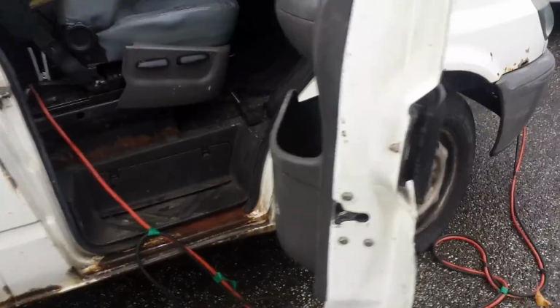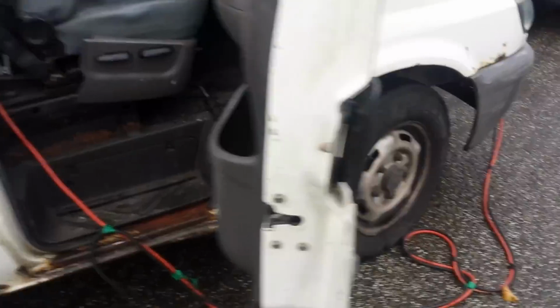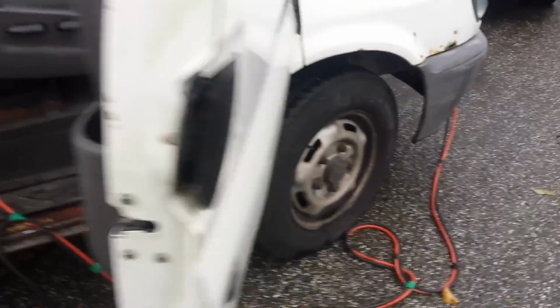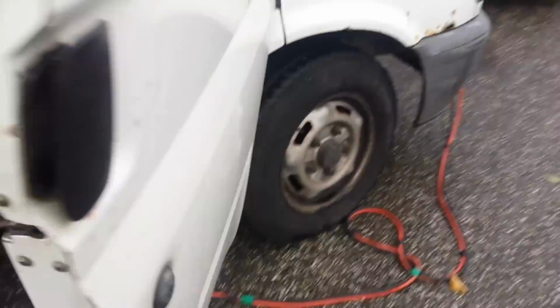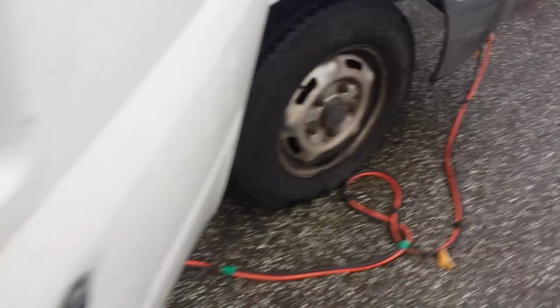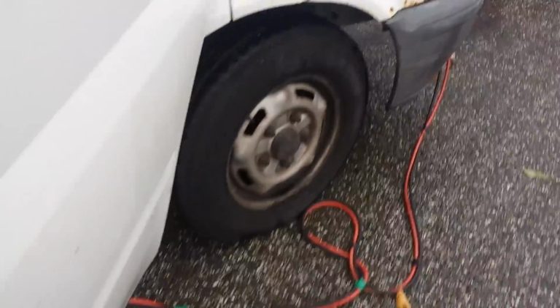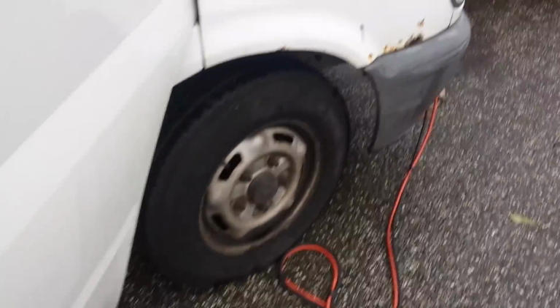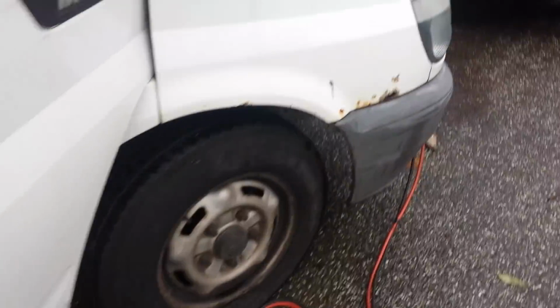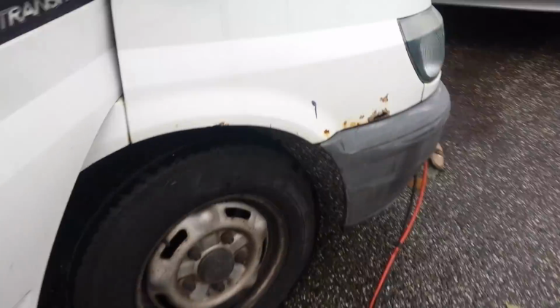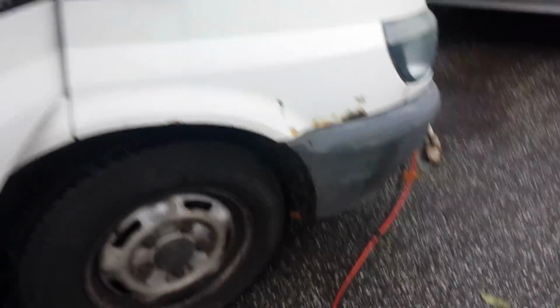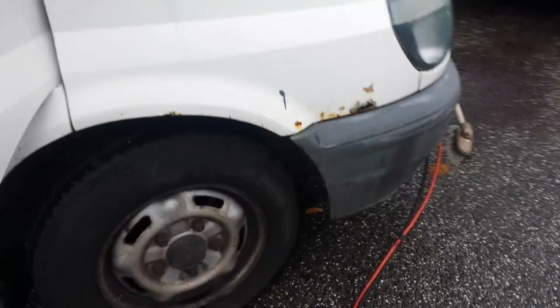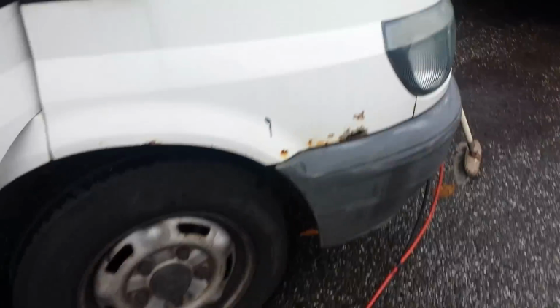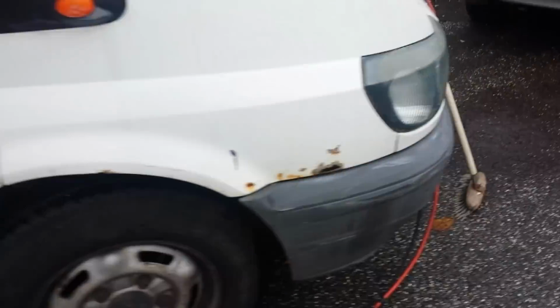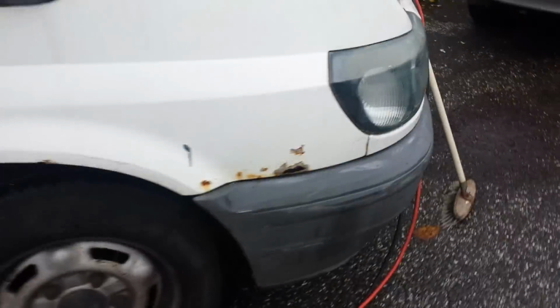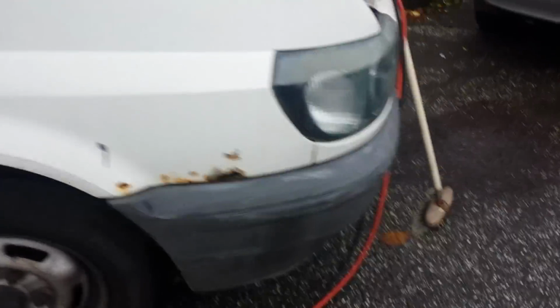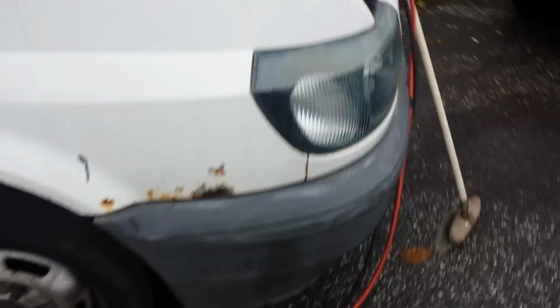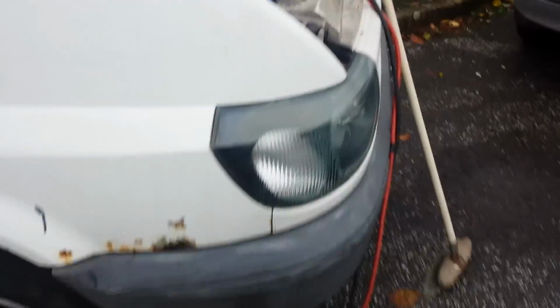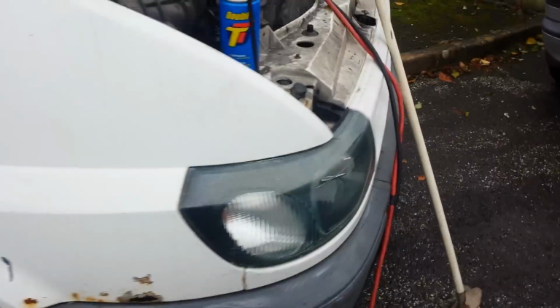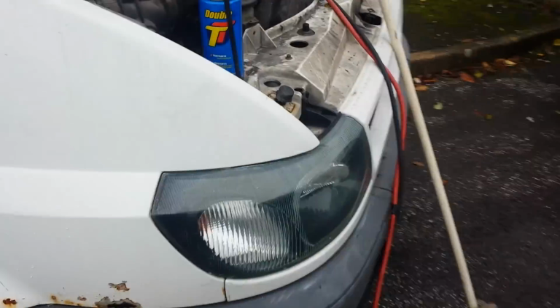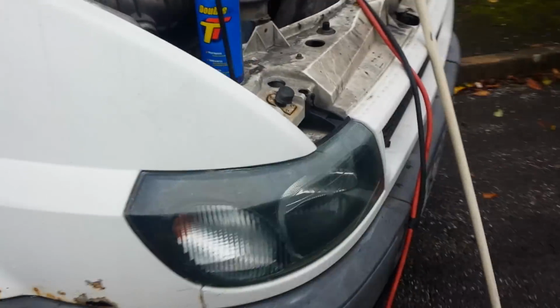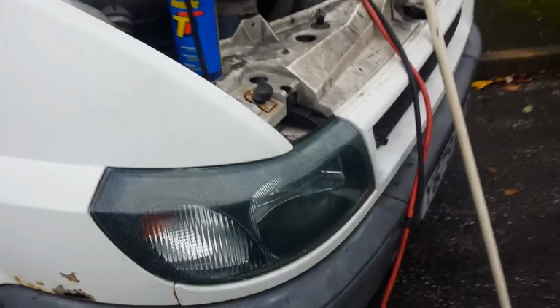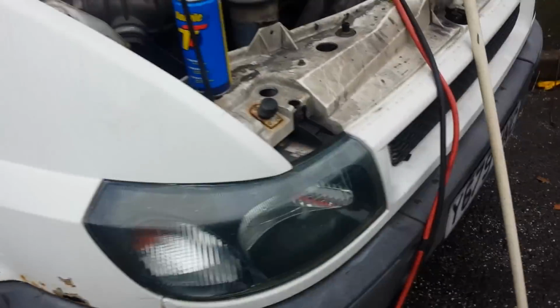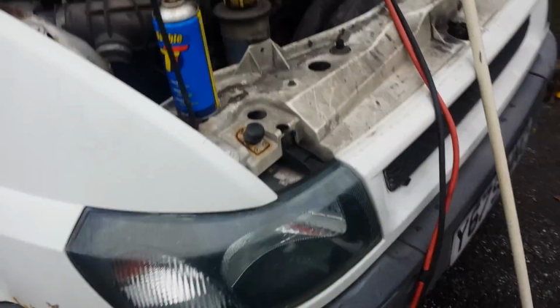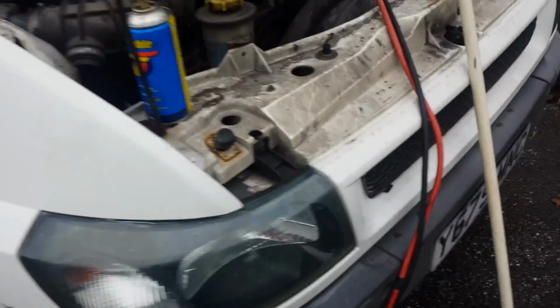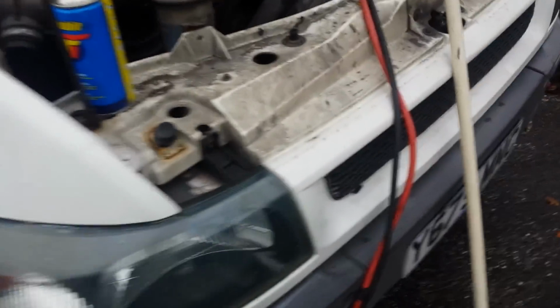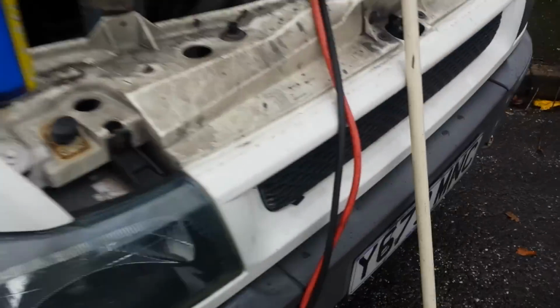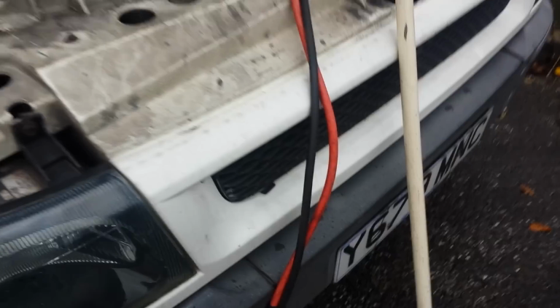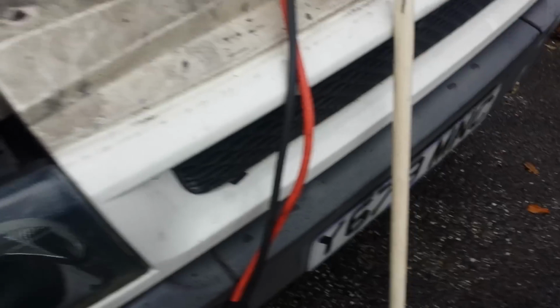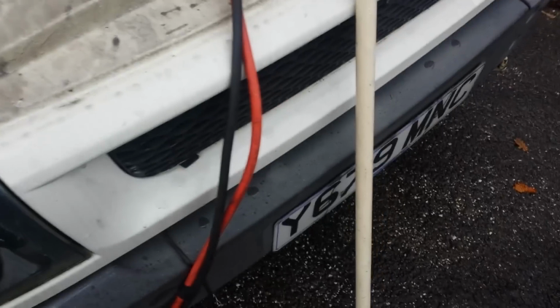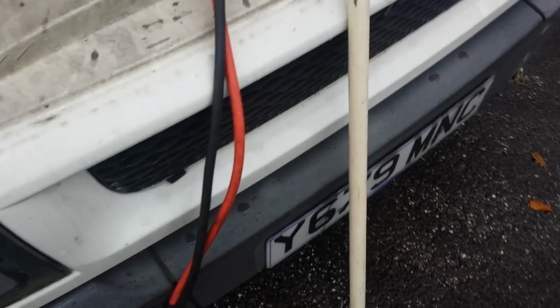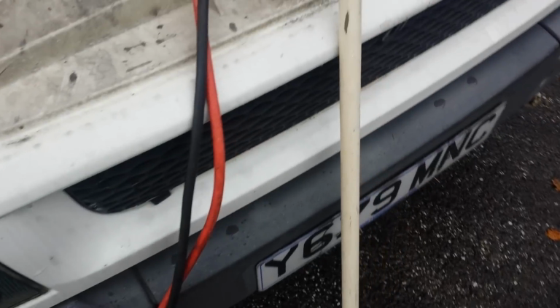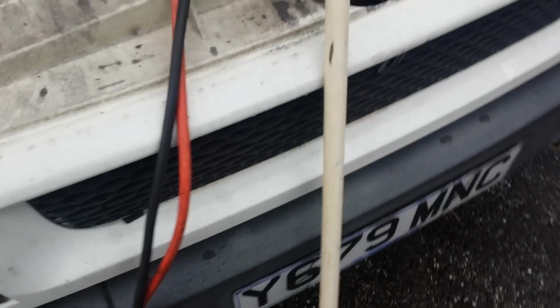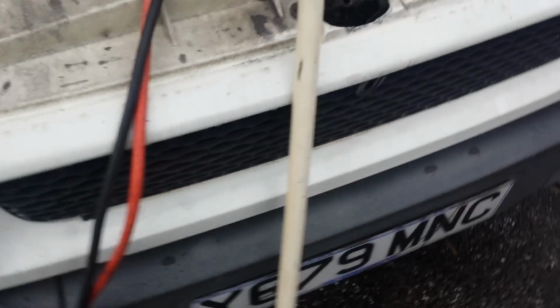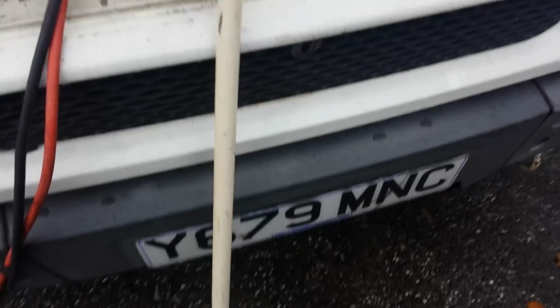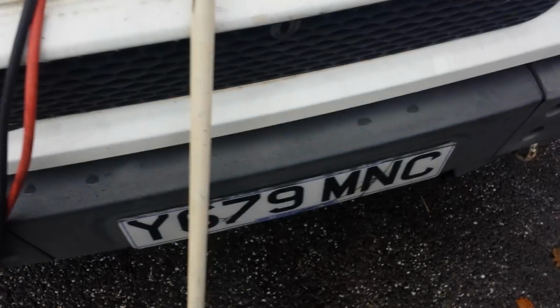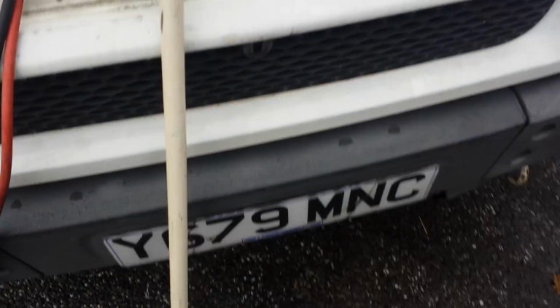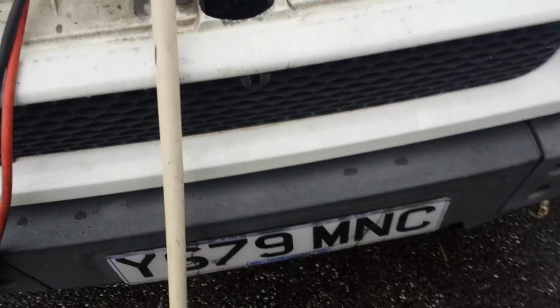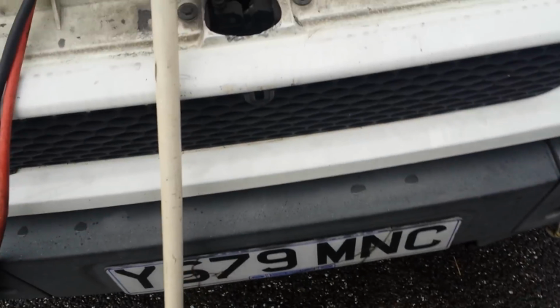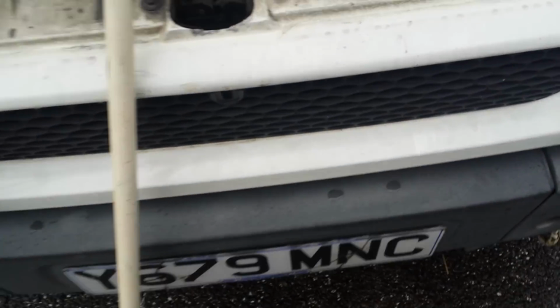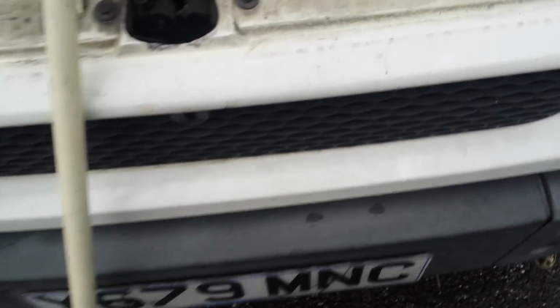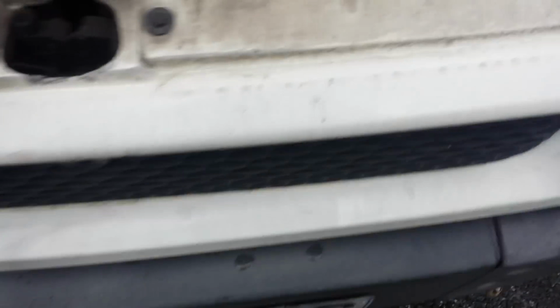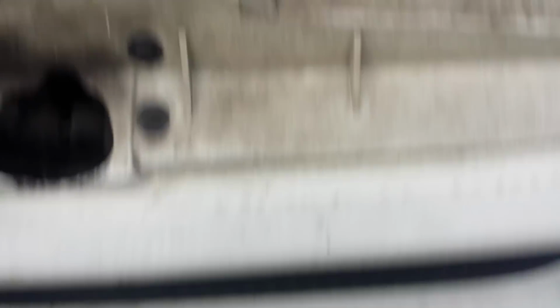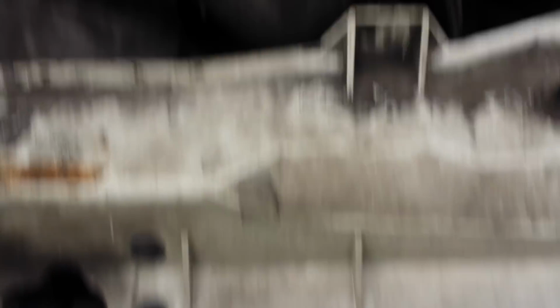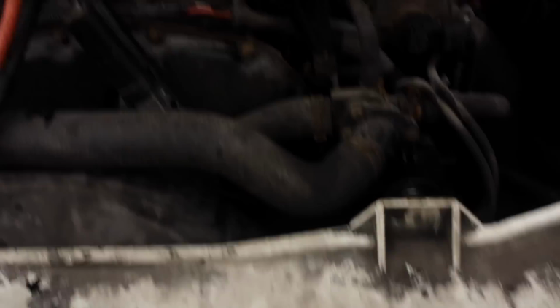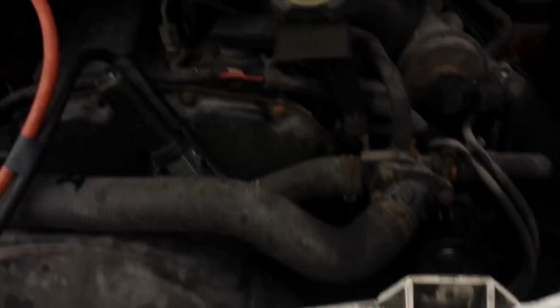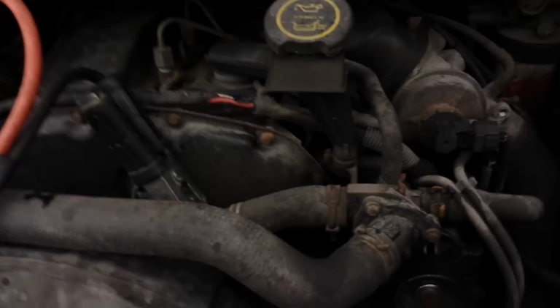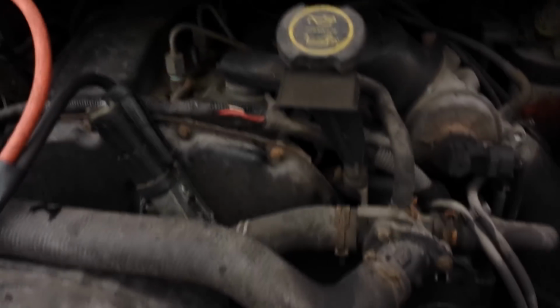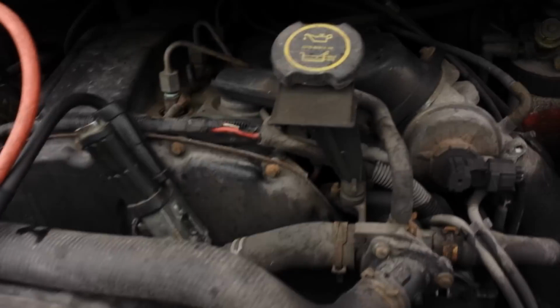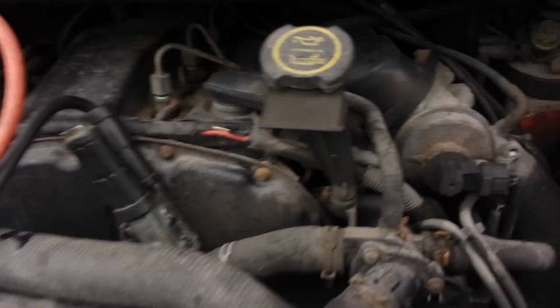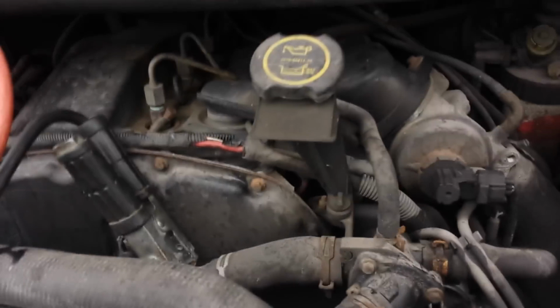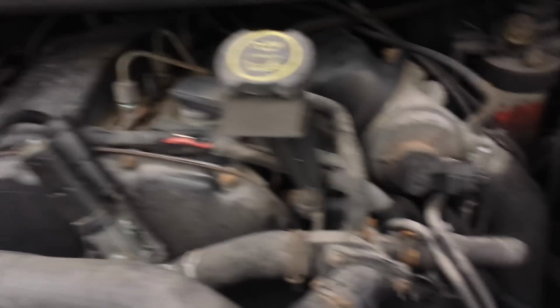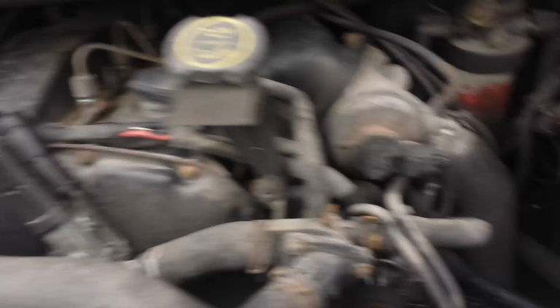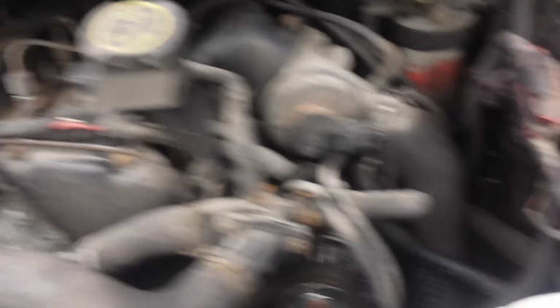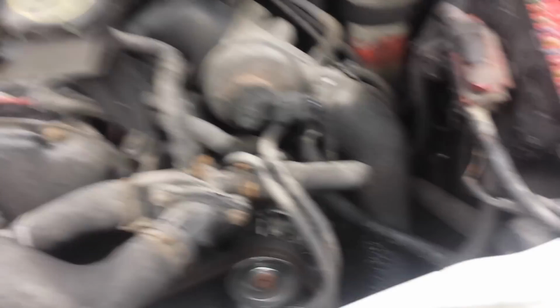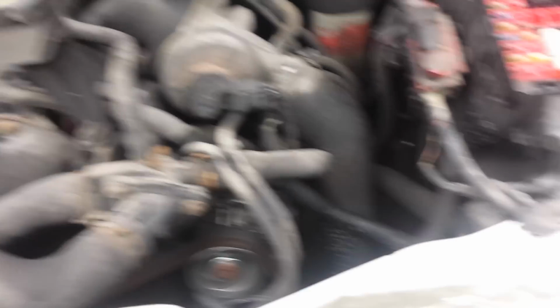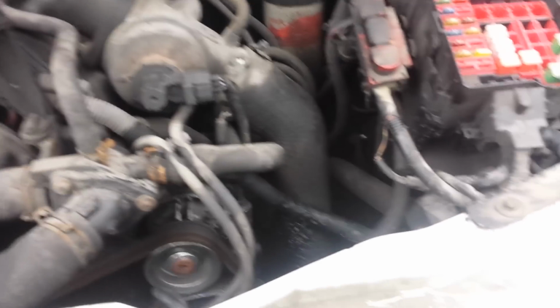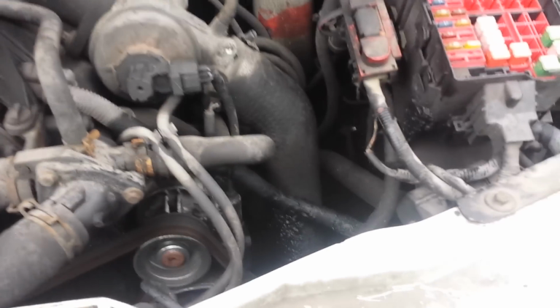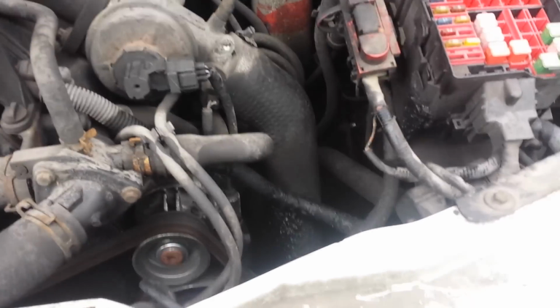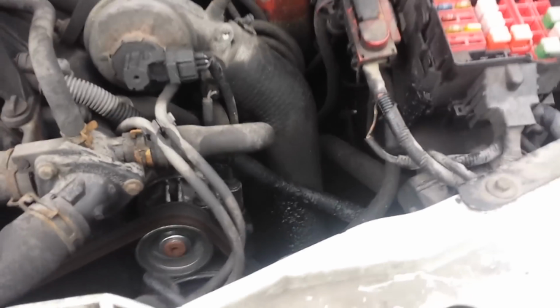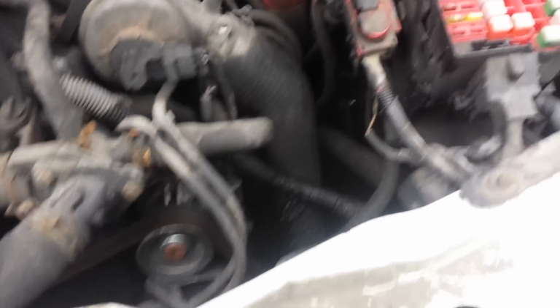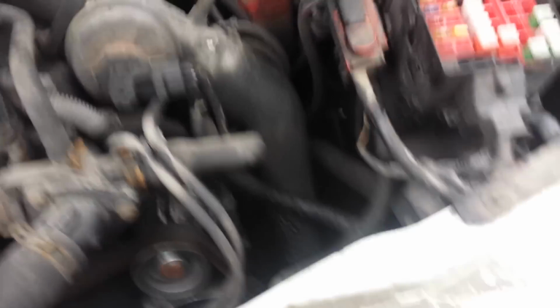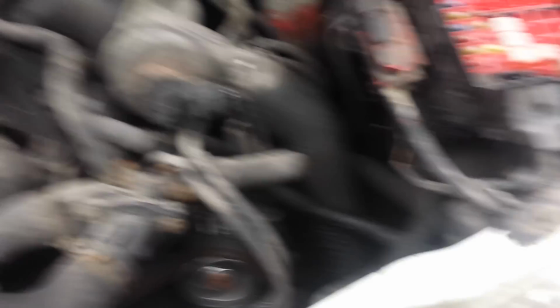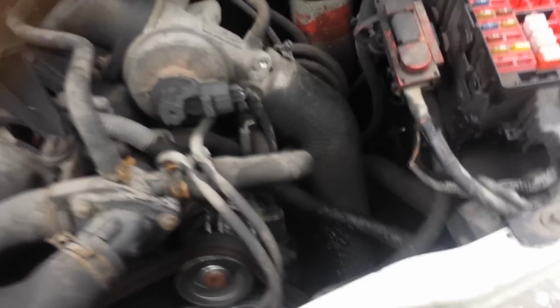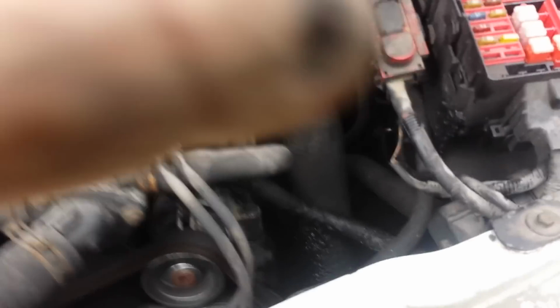Okay, Ford Transit, Y-reg, 2.4. I've got a few issues.